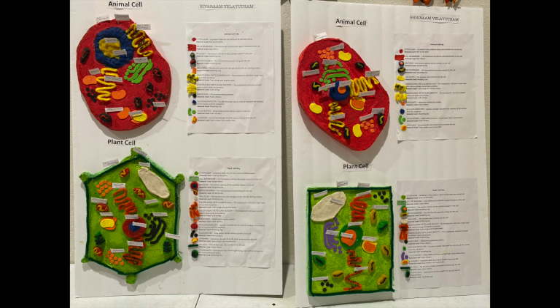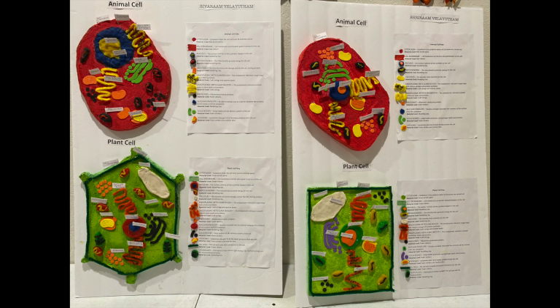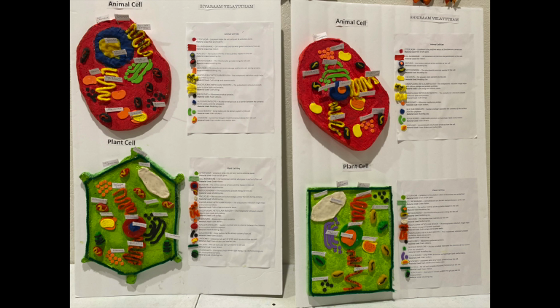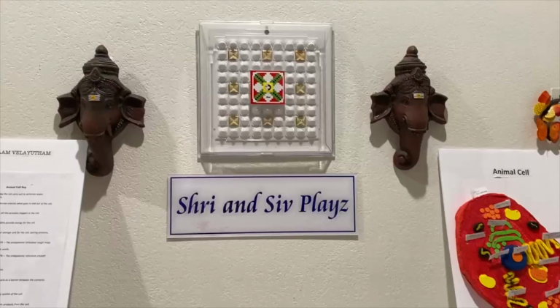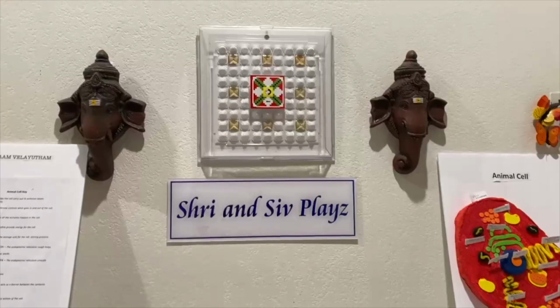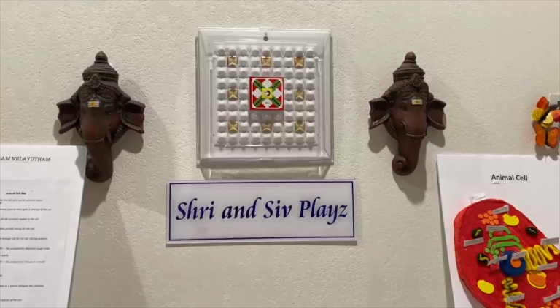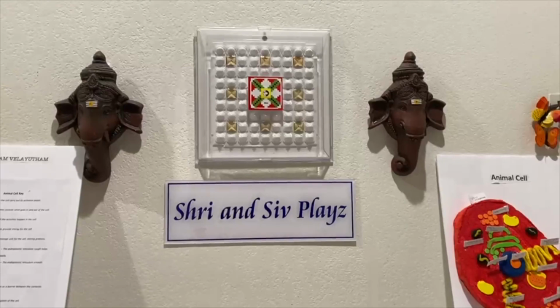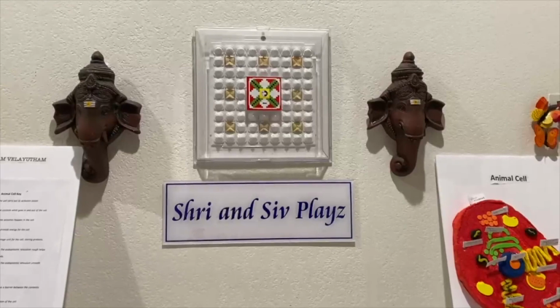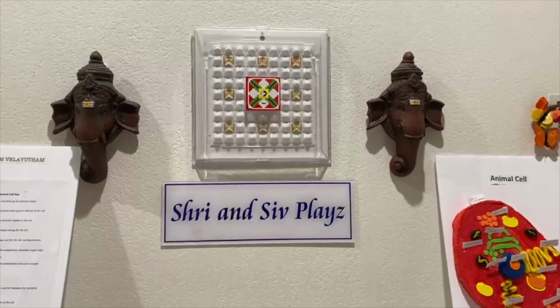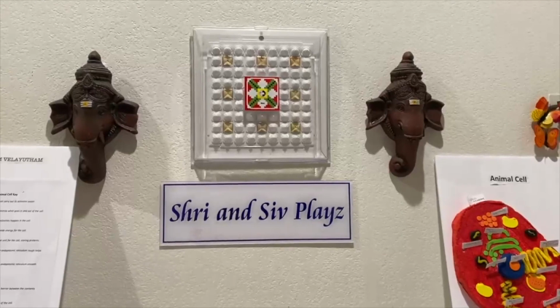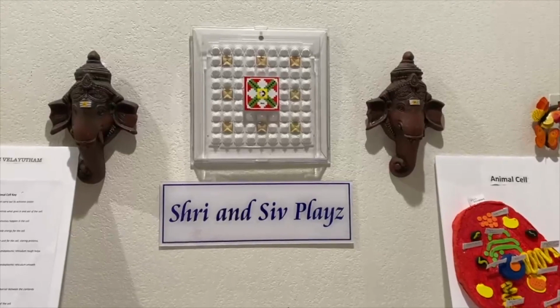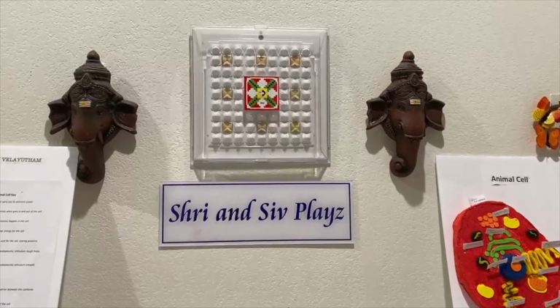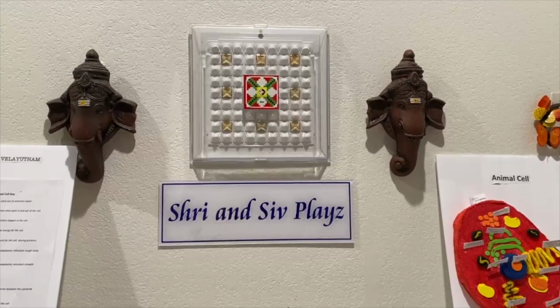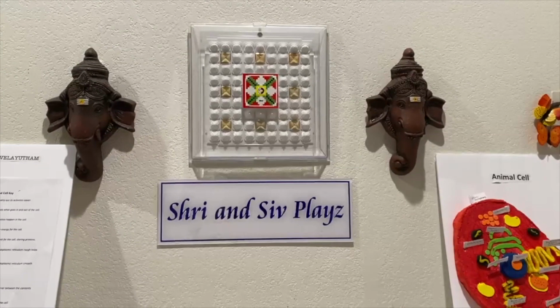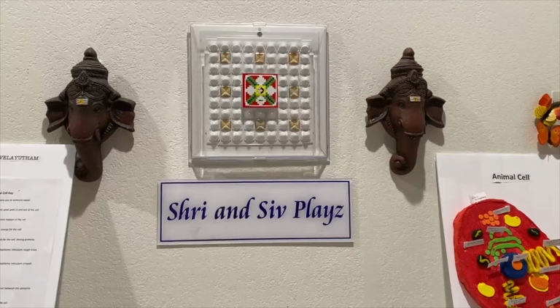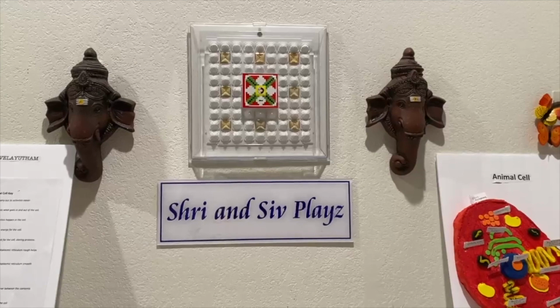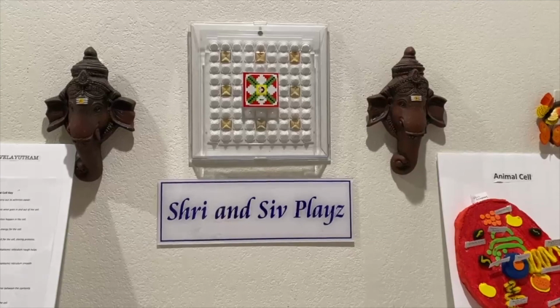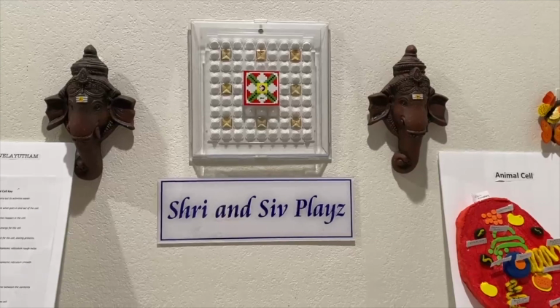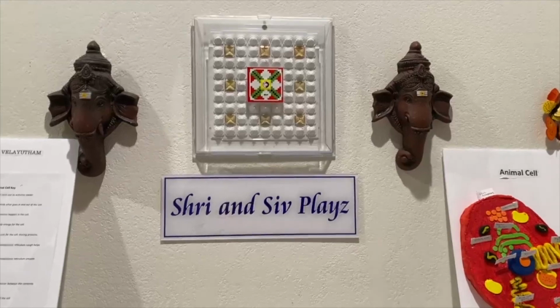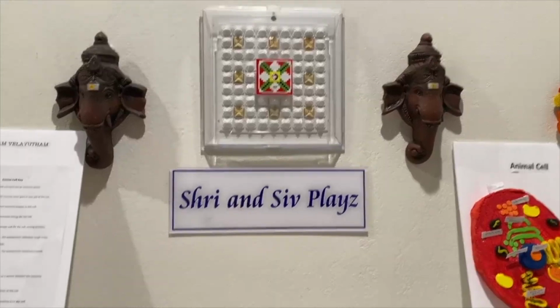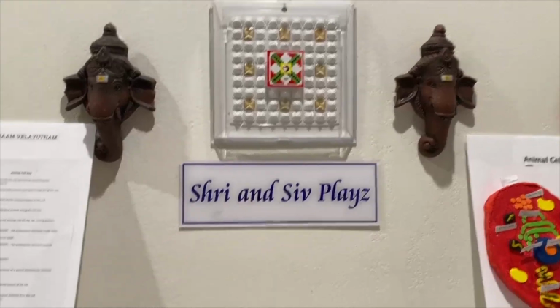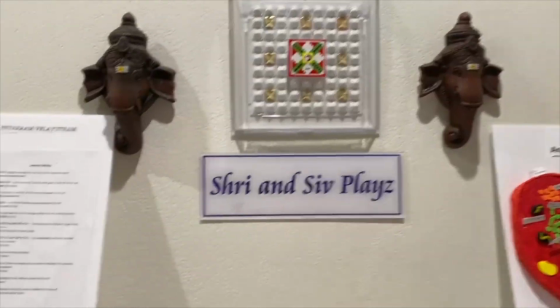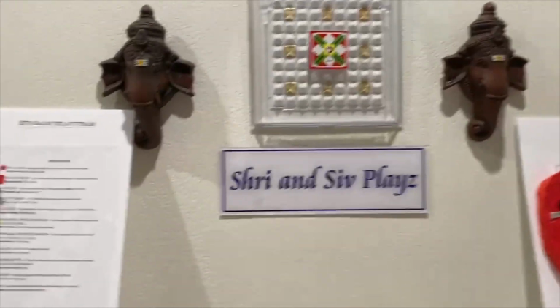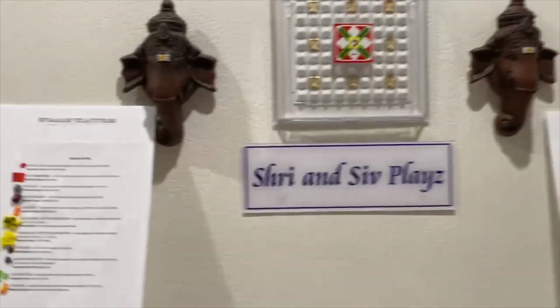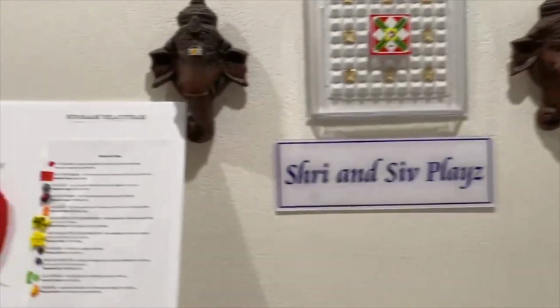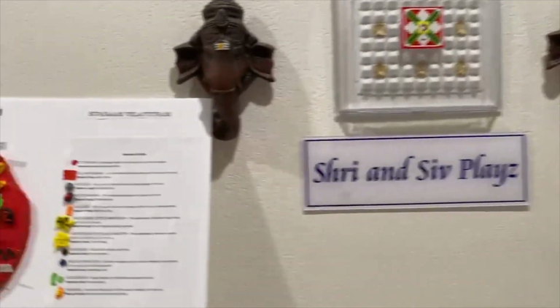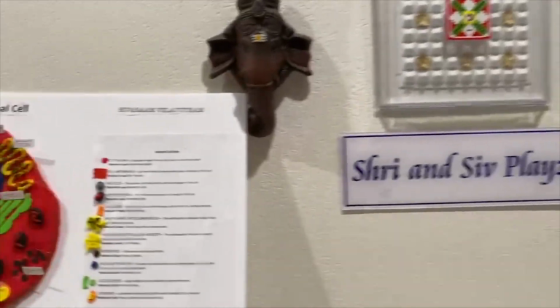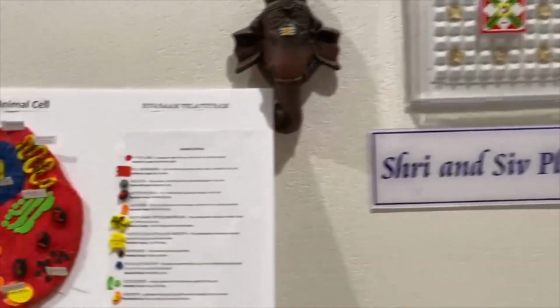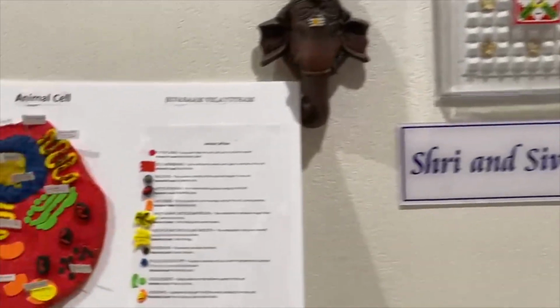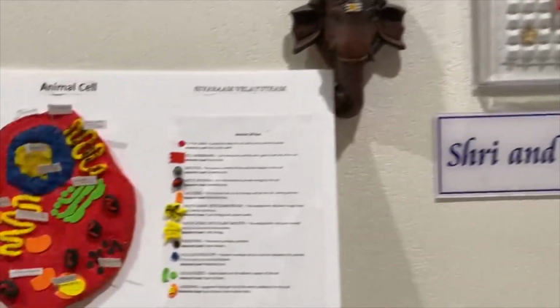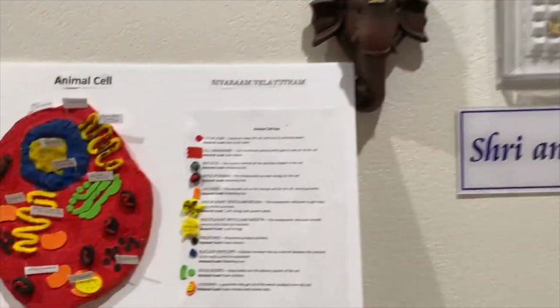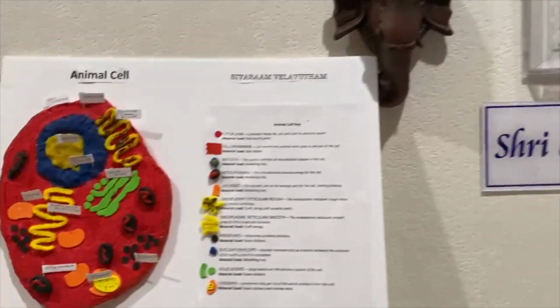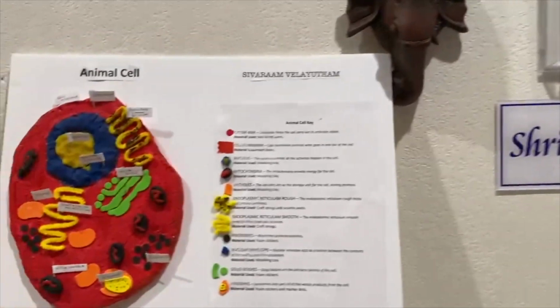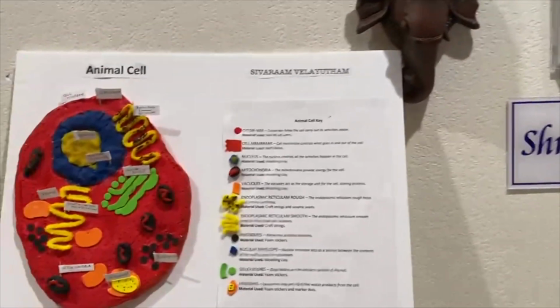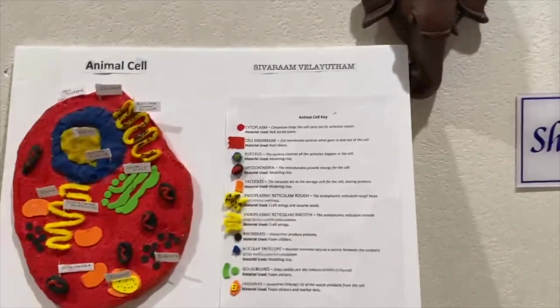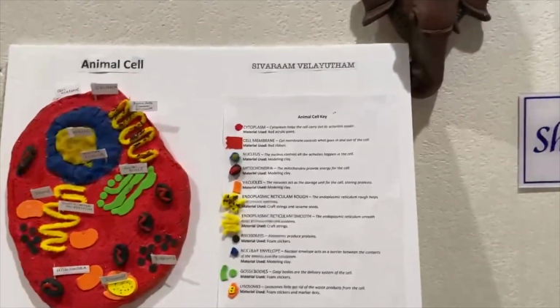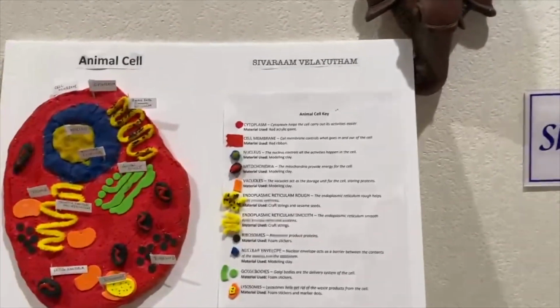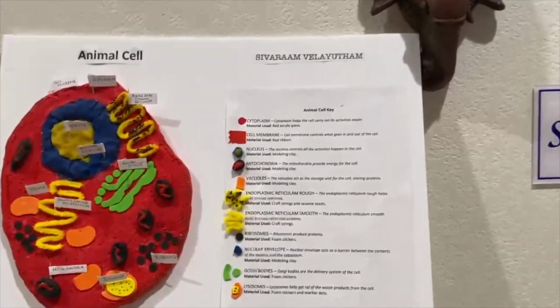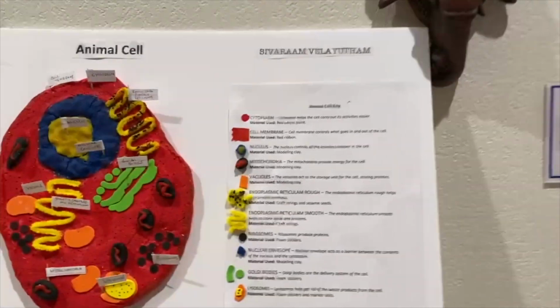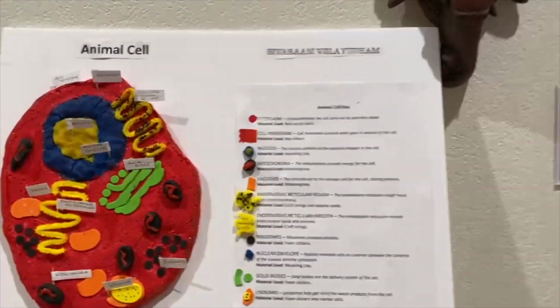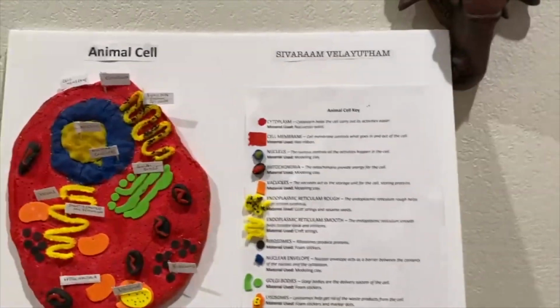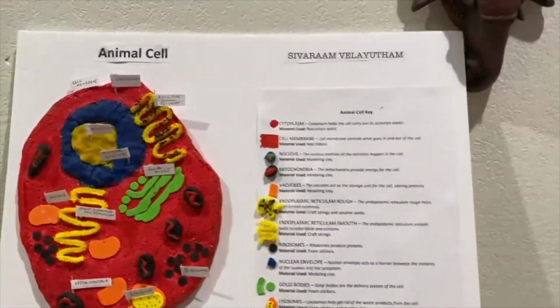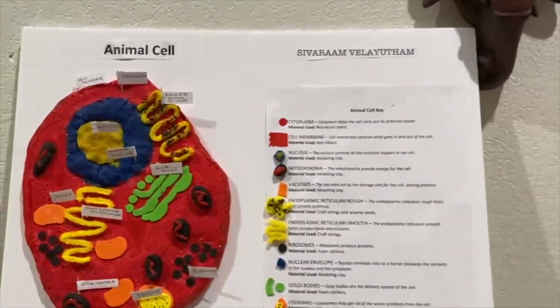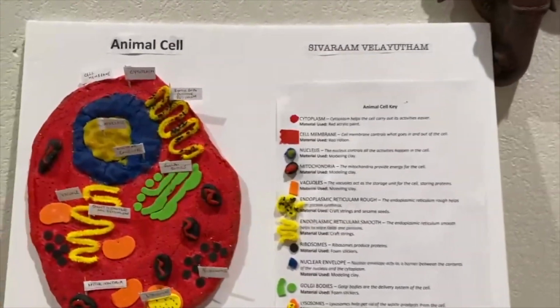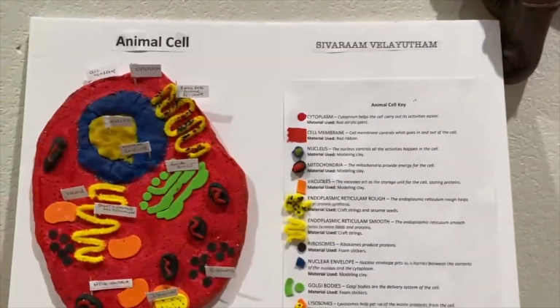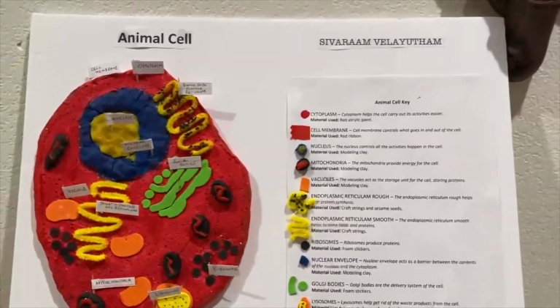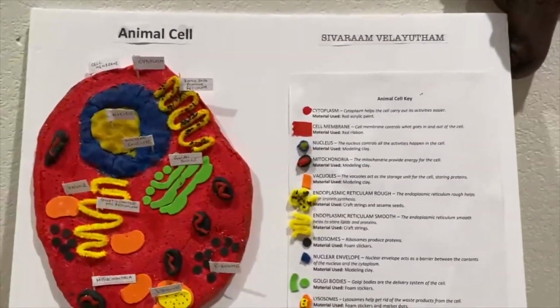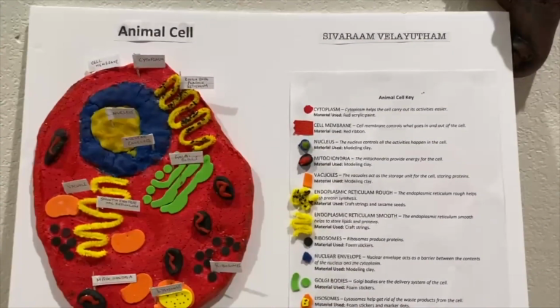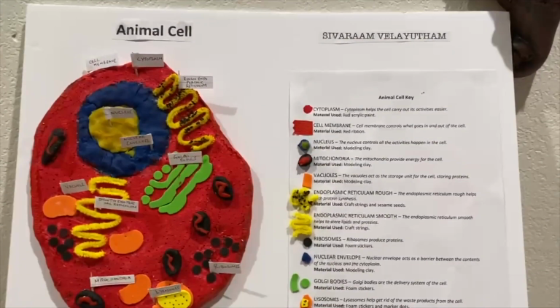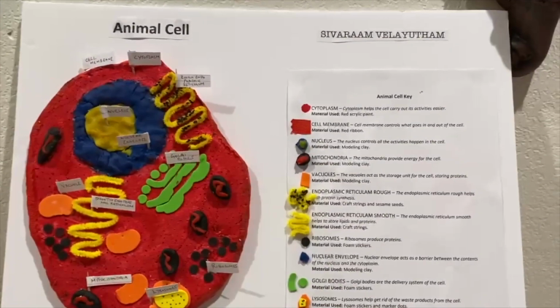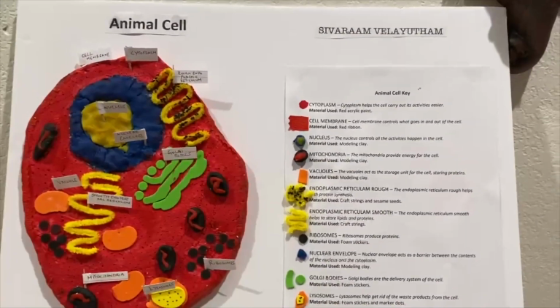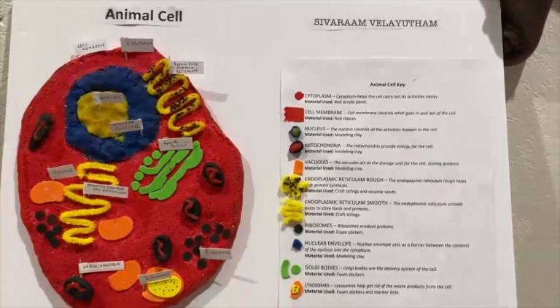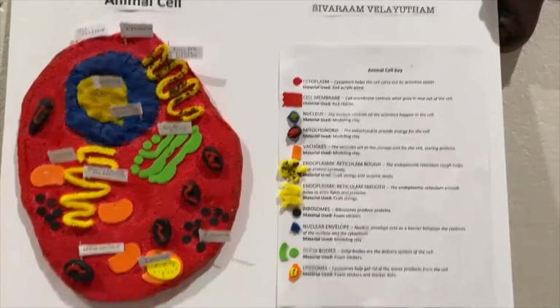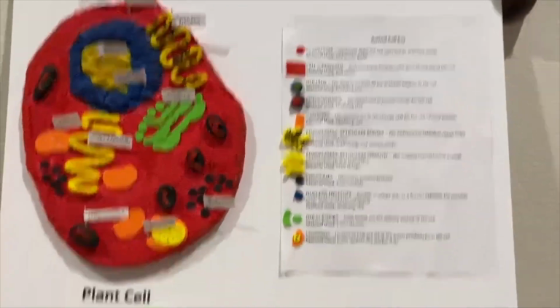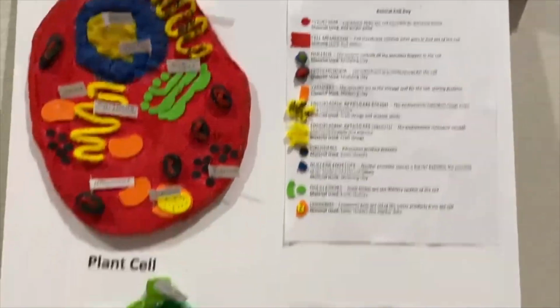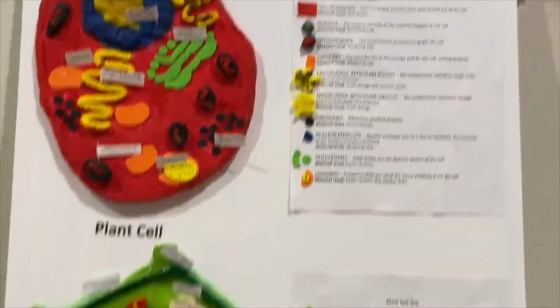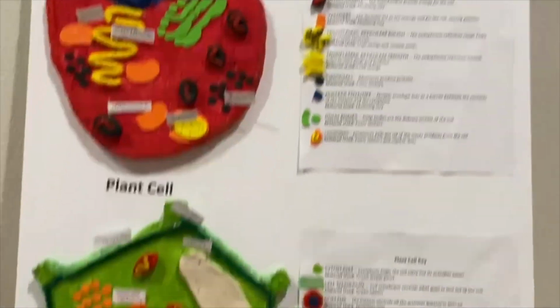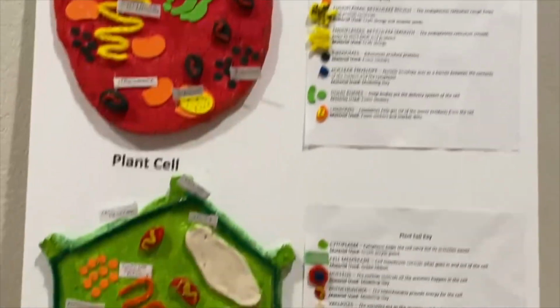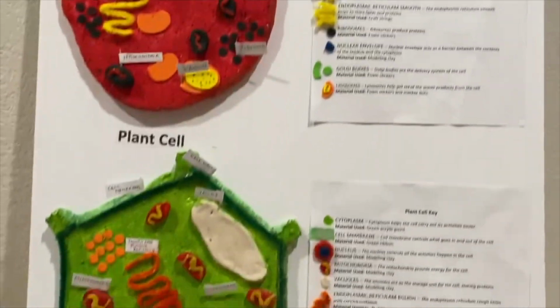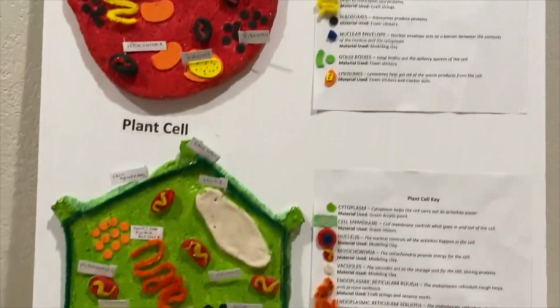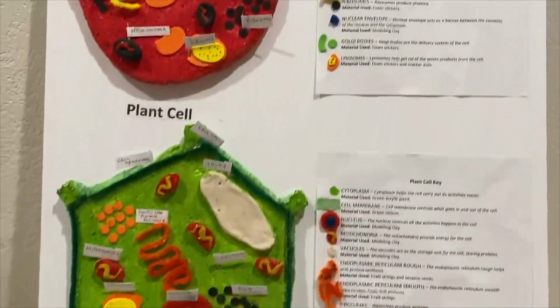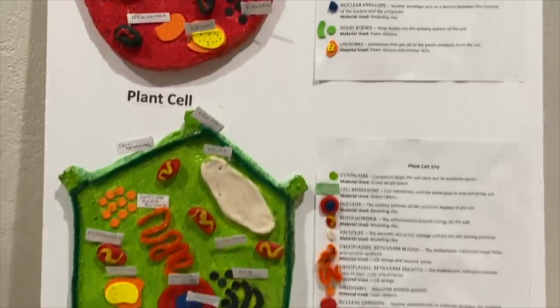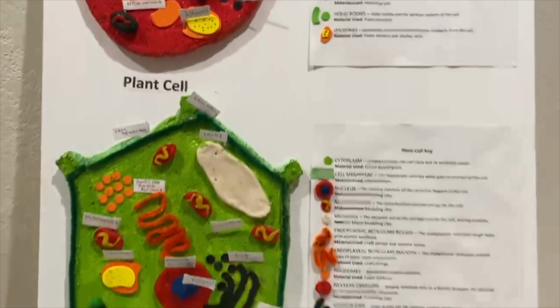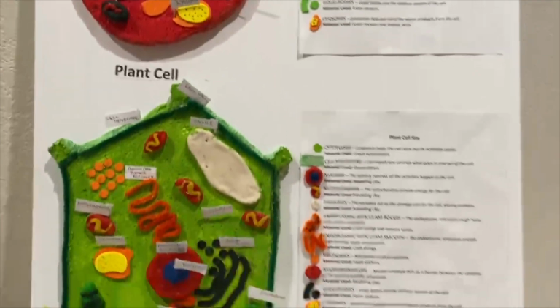Hey guys, we're at our training gym boys and today I'm going to teach you guys how to make a 3D model of a plant cell and an animal cell.